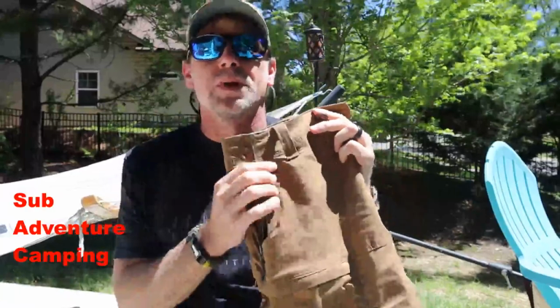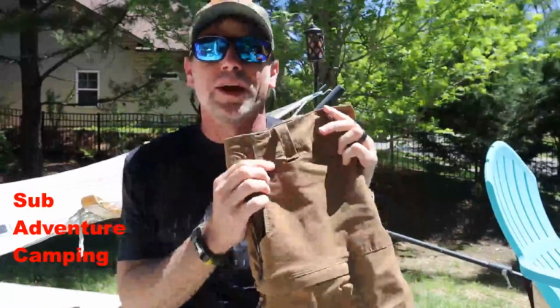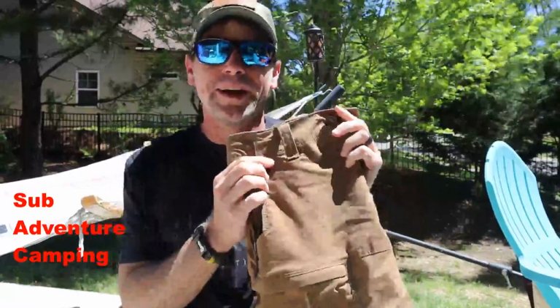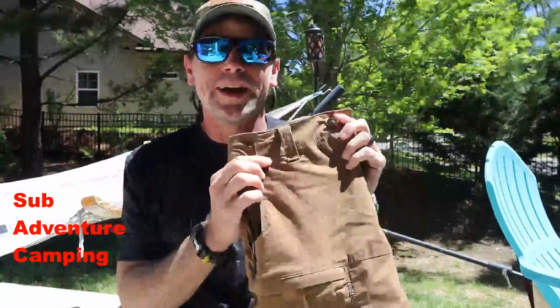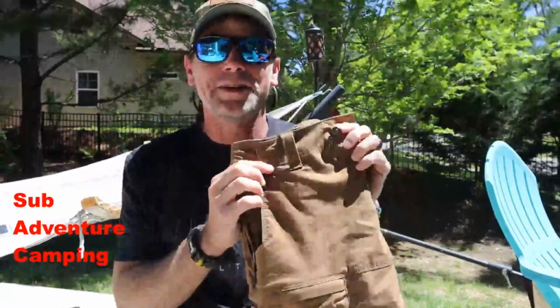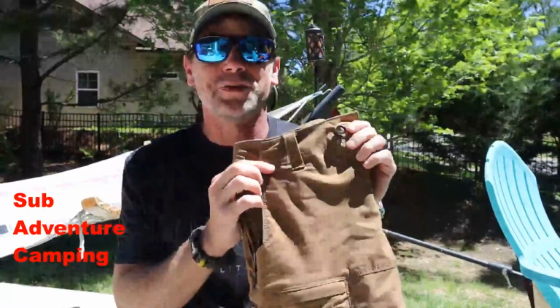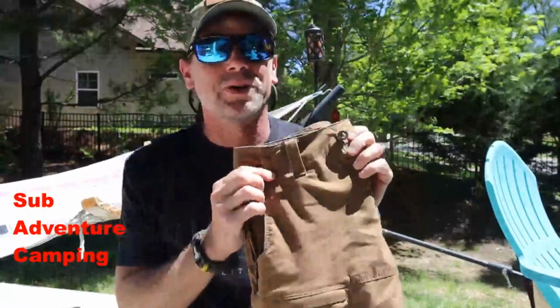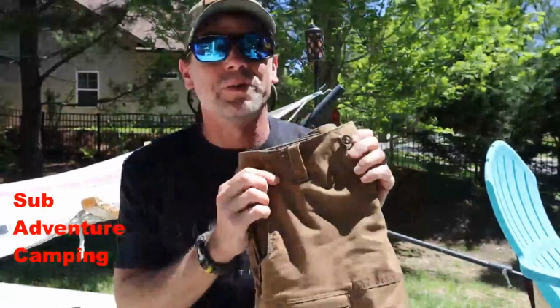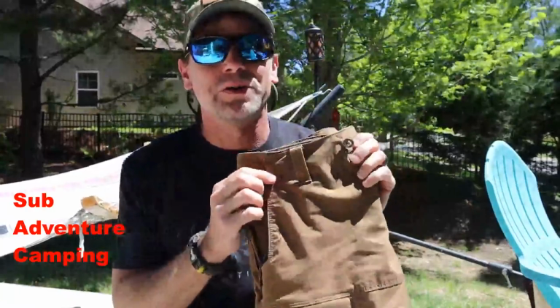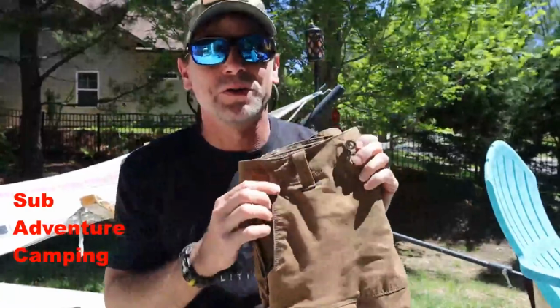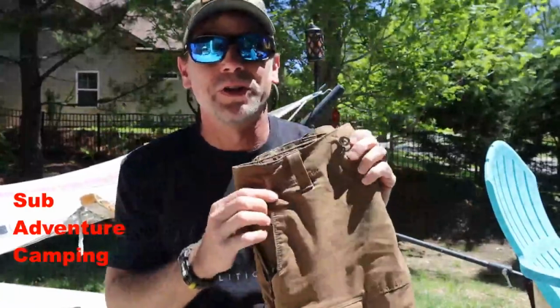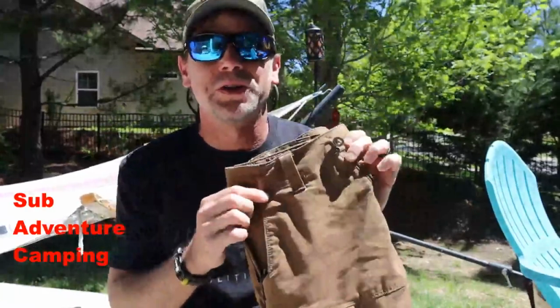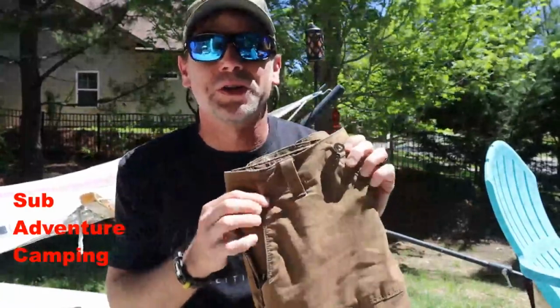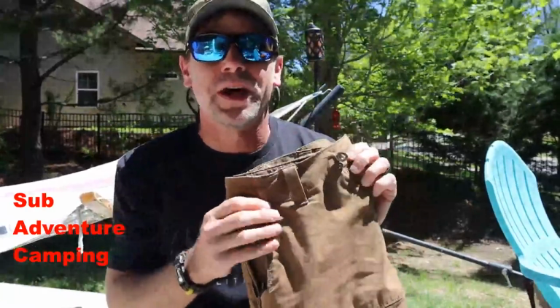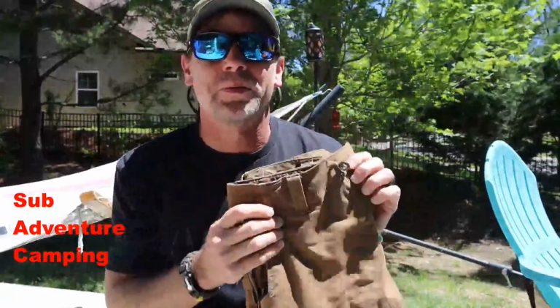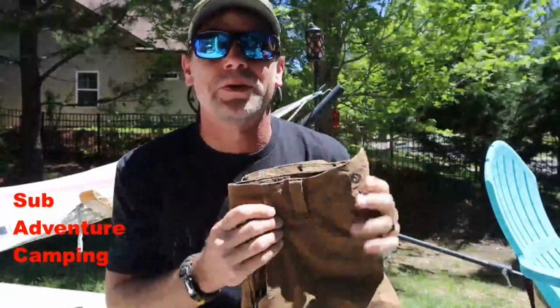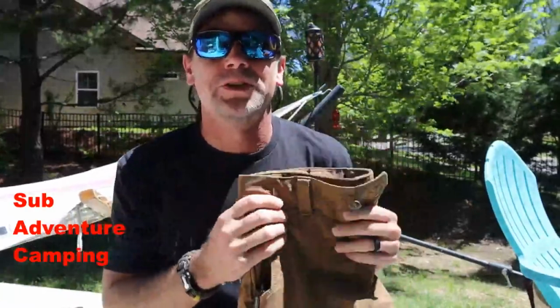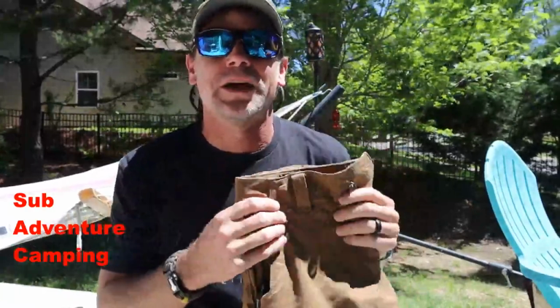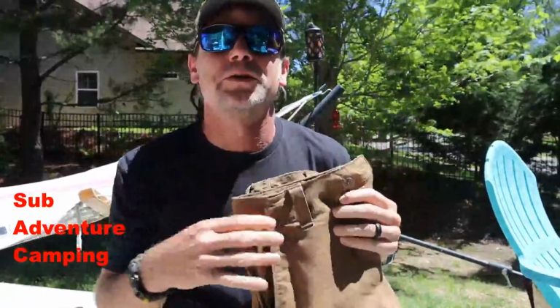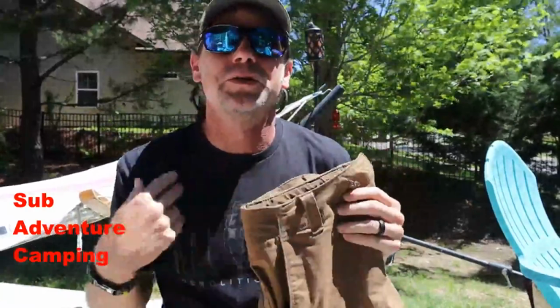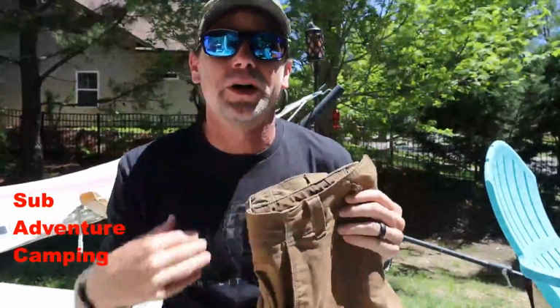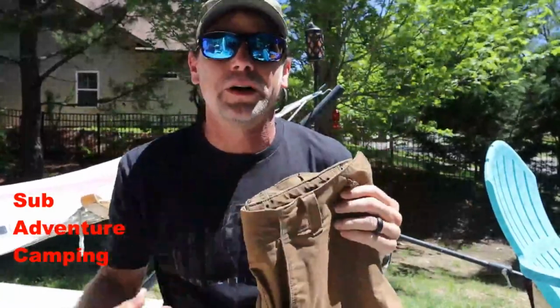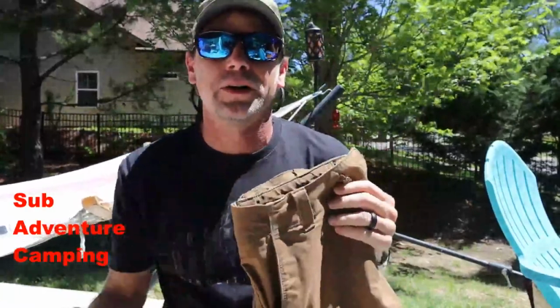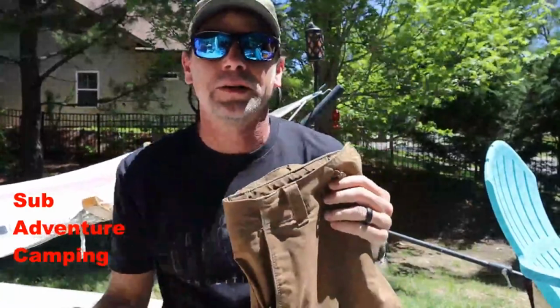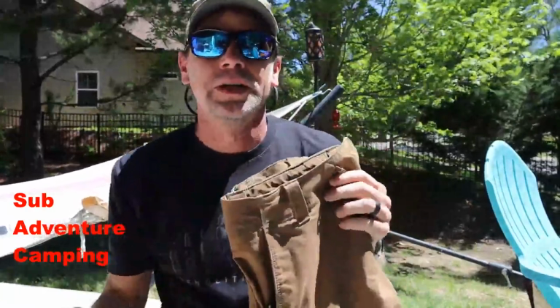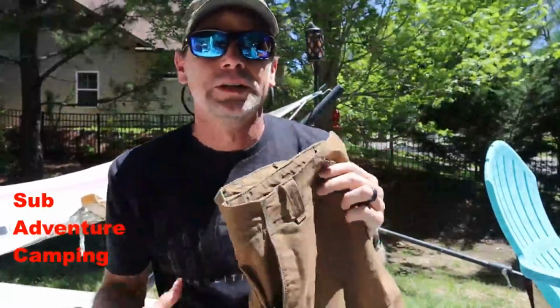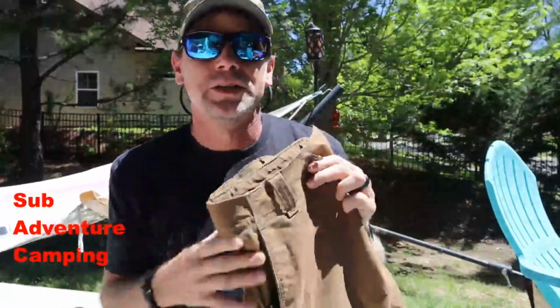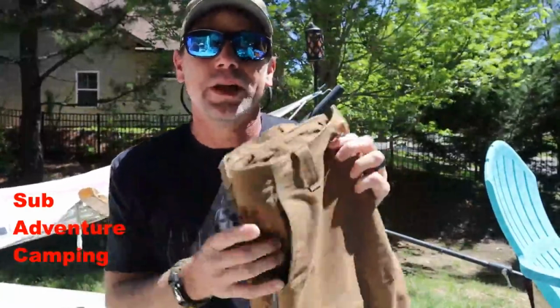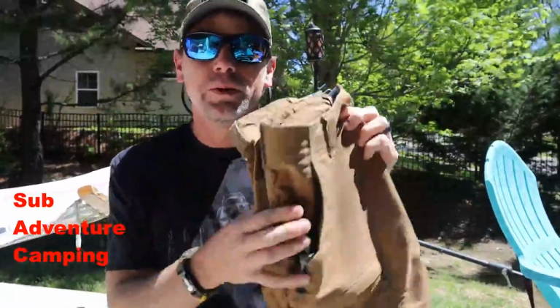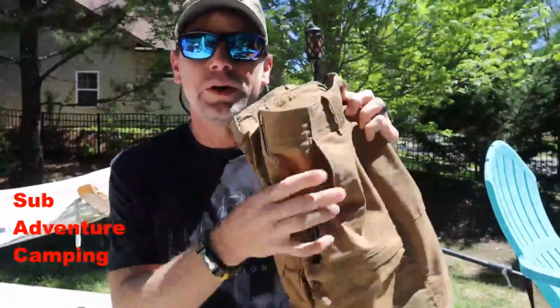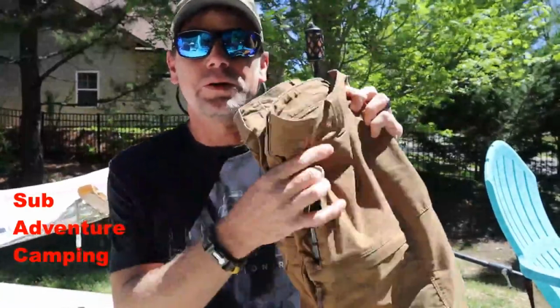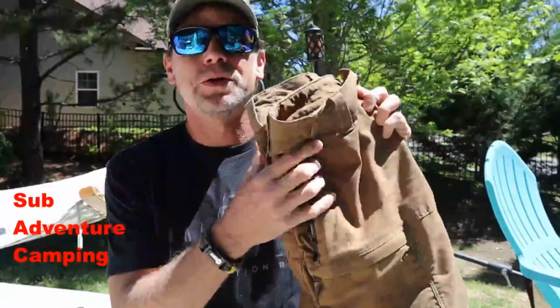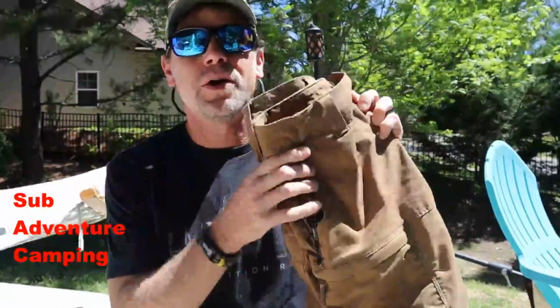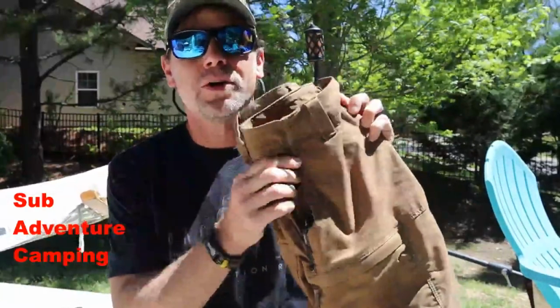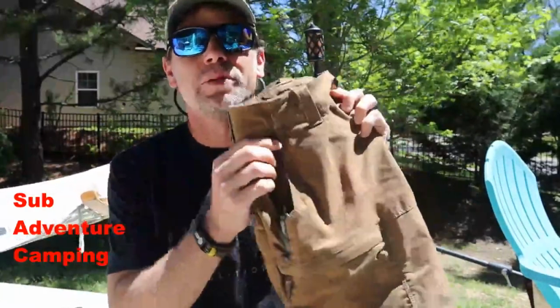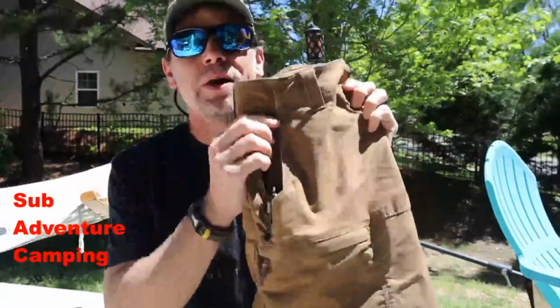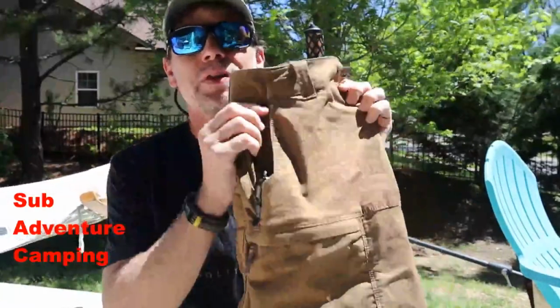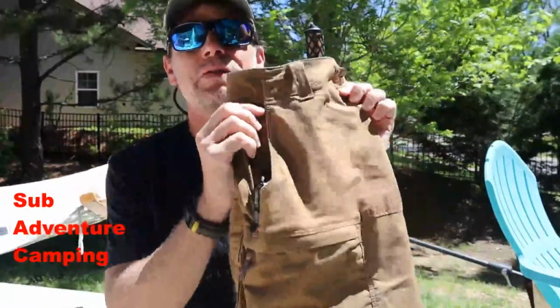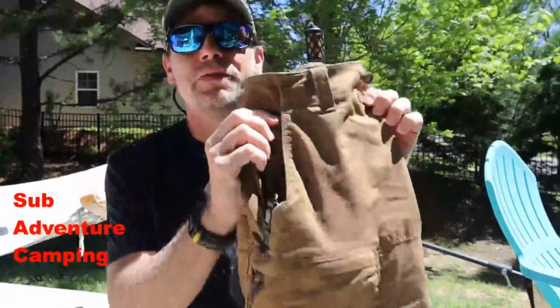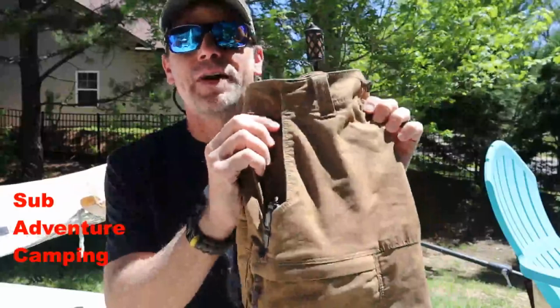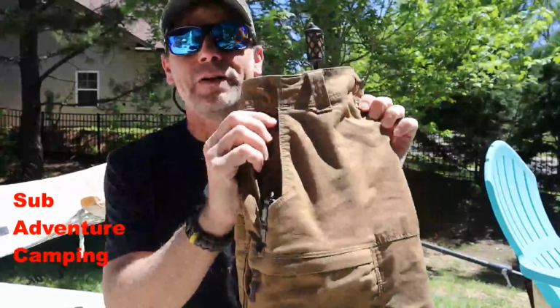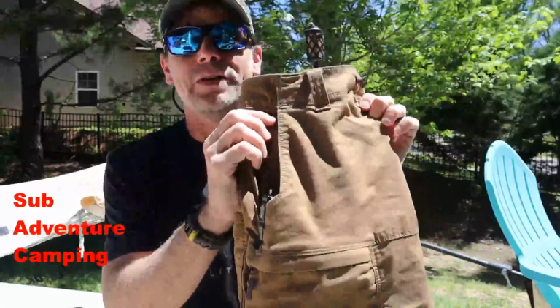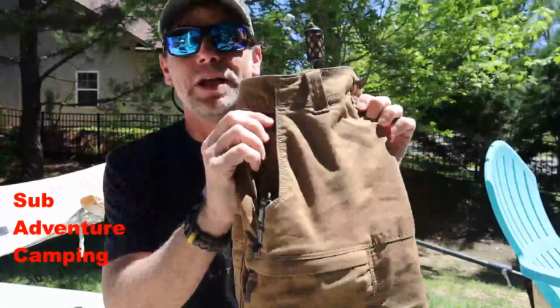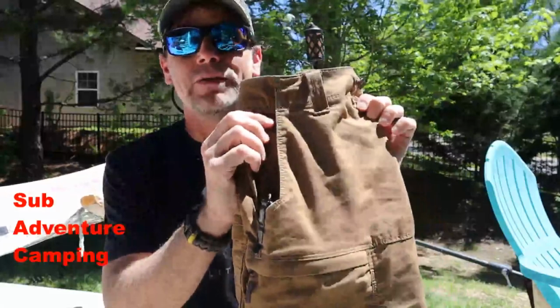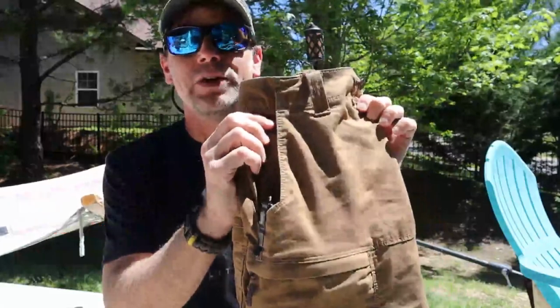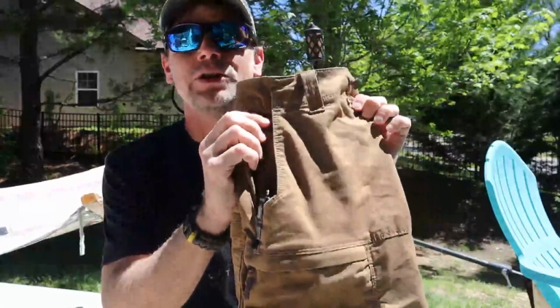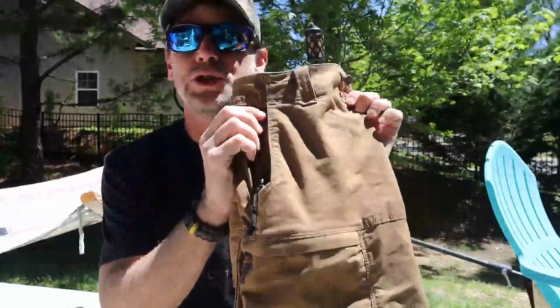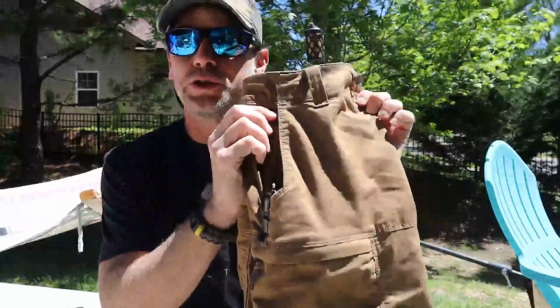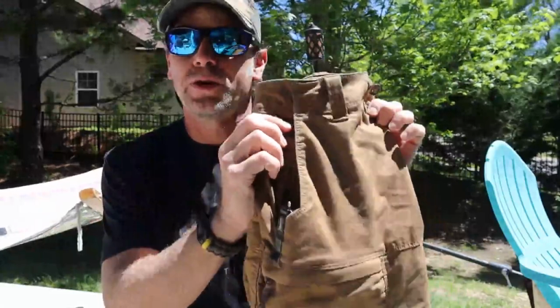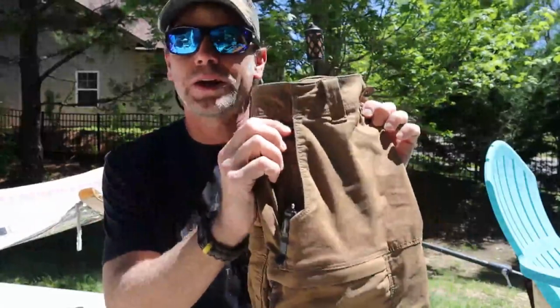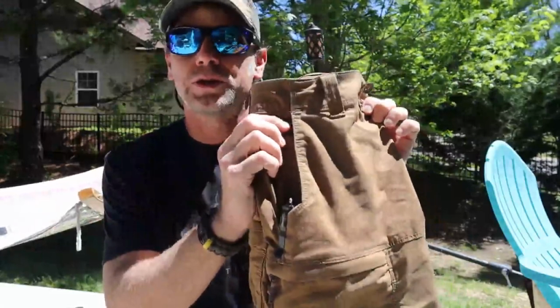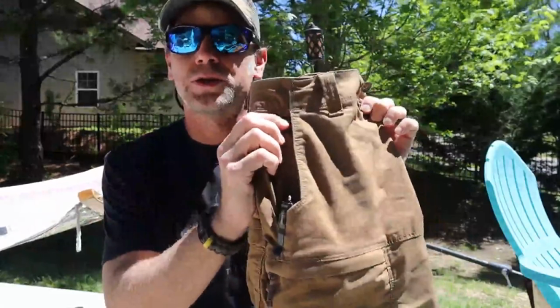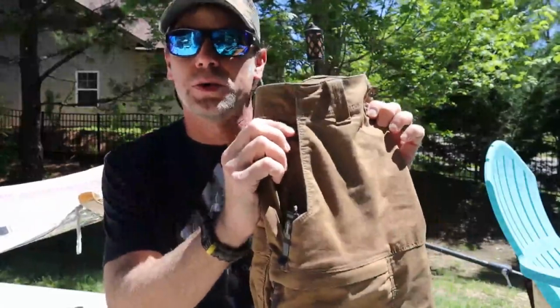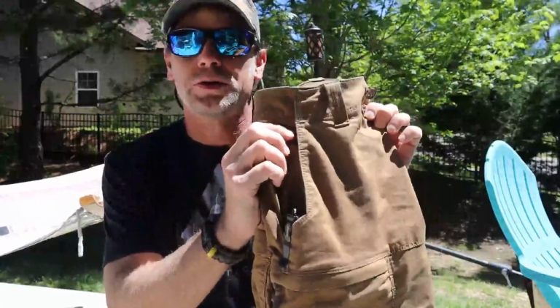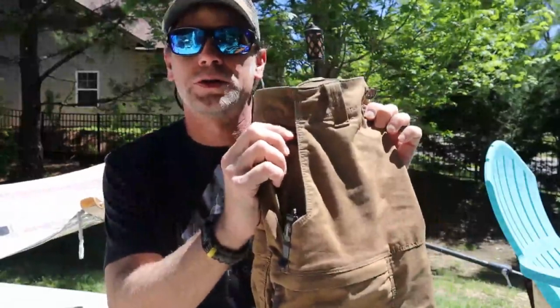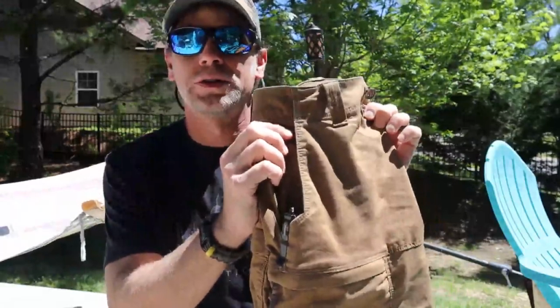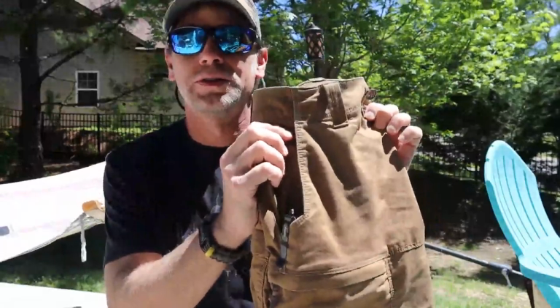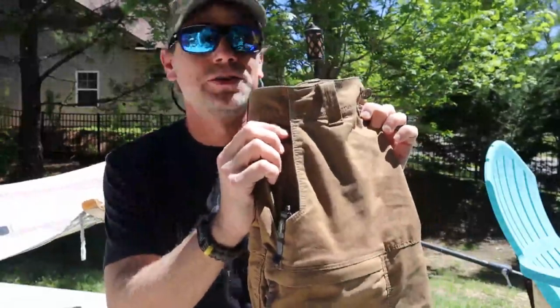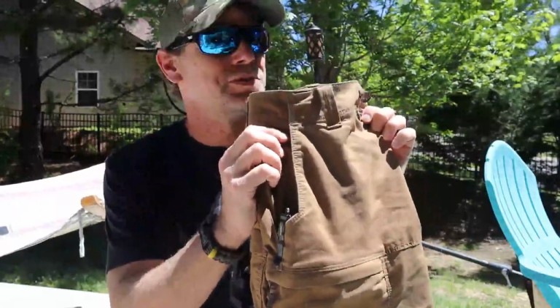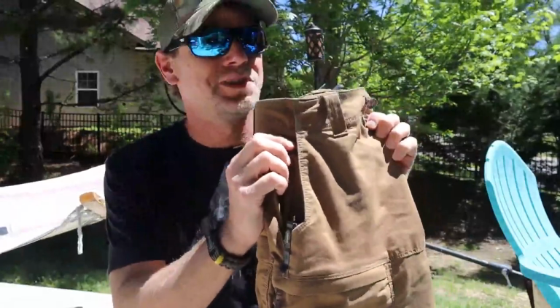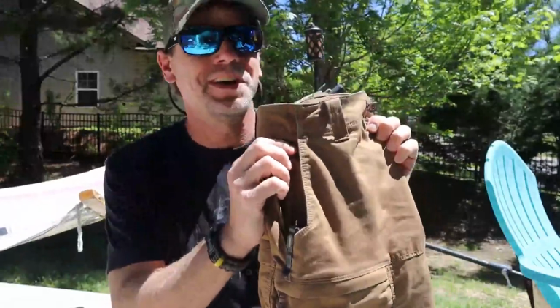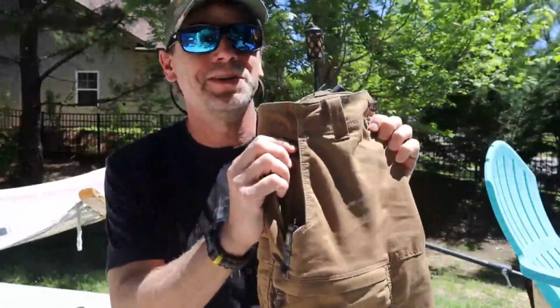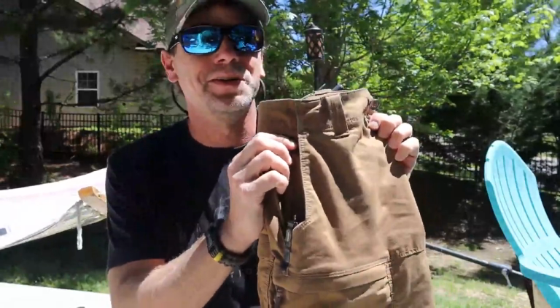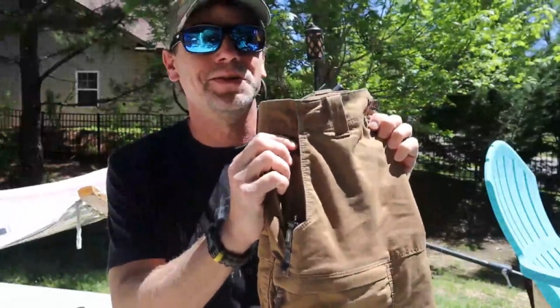Hey guys, welcome back to Adventure Camping. Tactical Nut here. Today we're here to talk about the 5.11 Strike Shorts, so stay tuned.